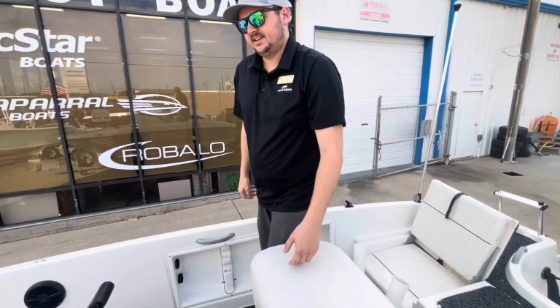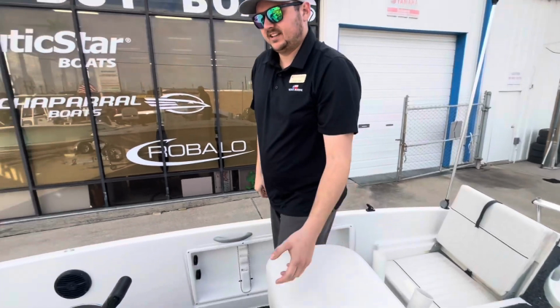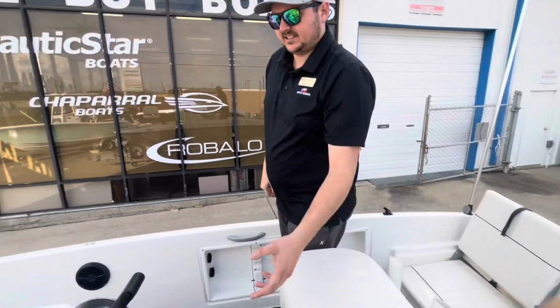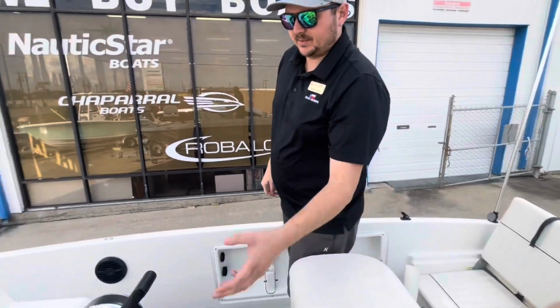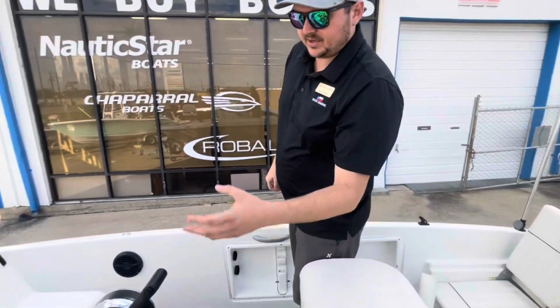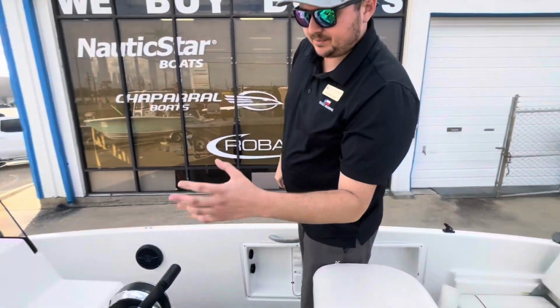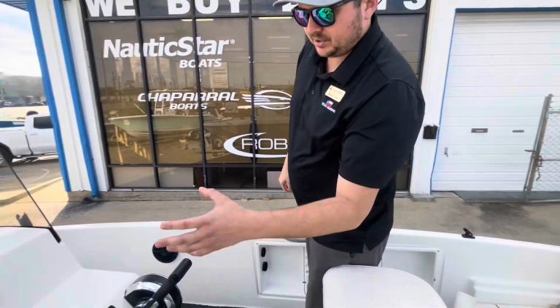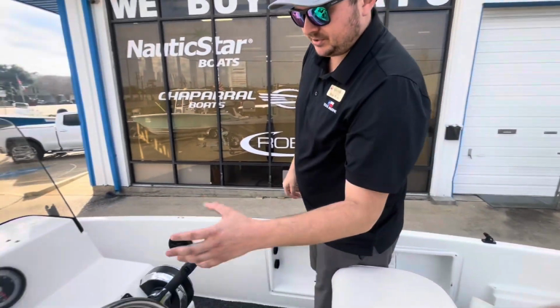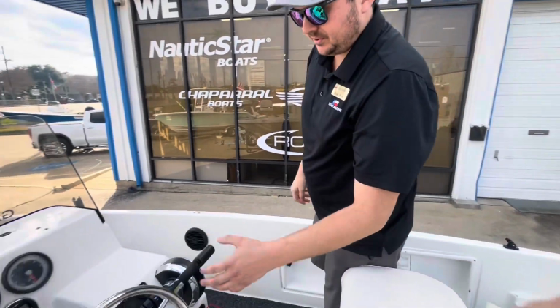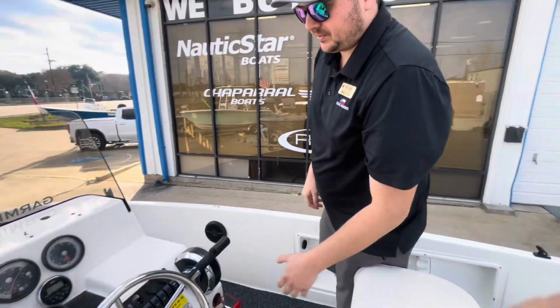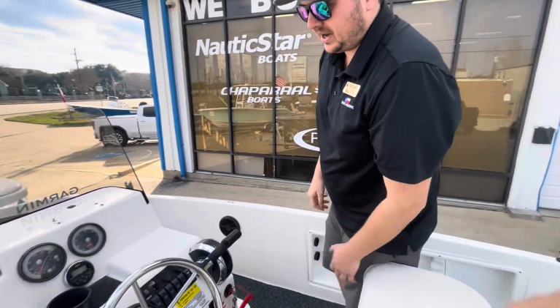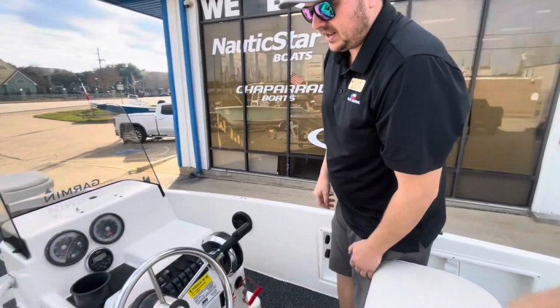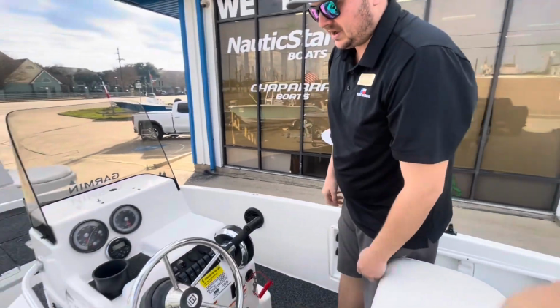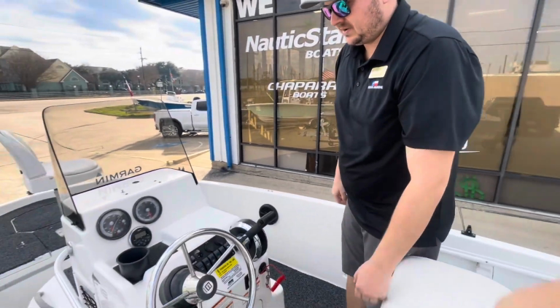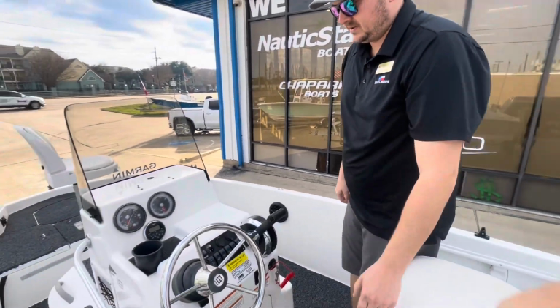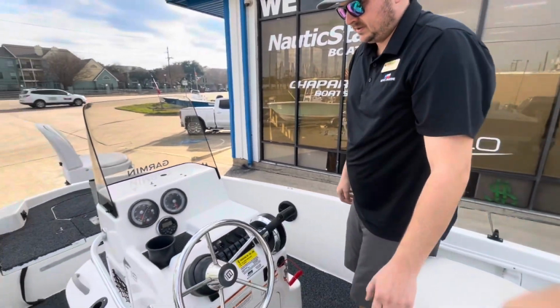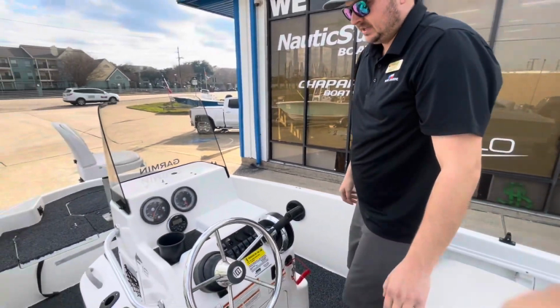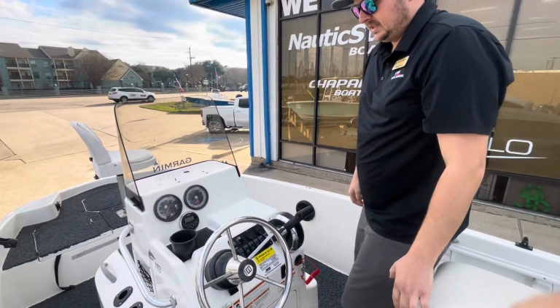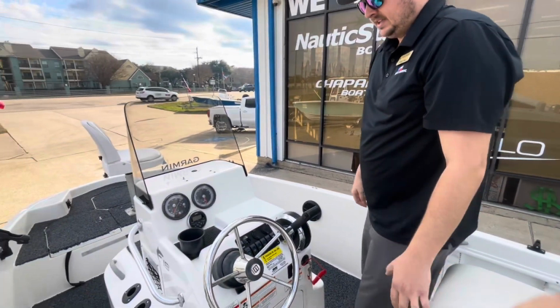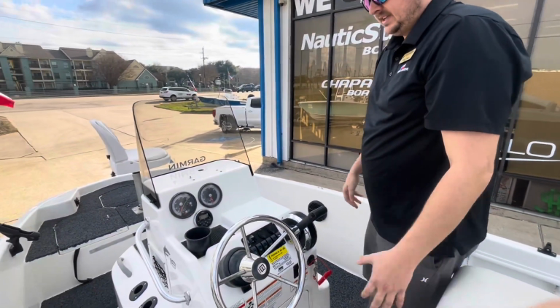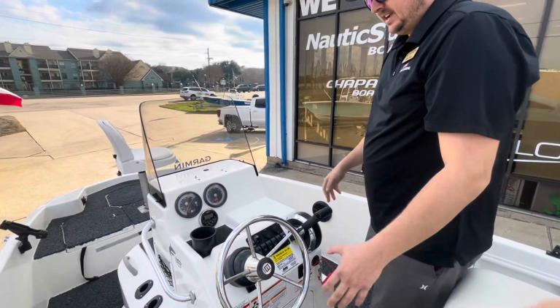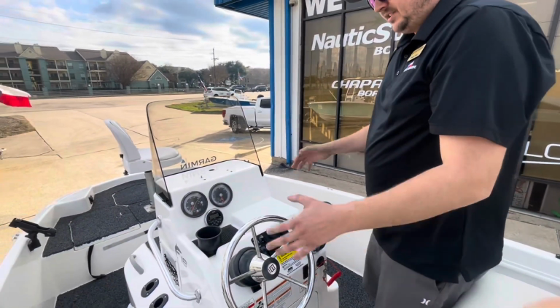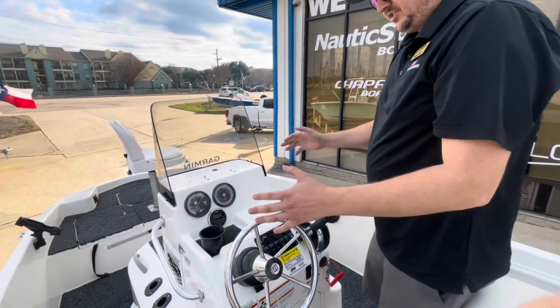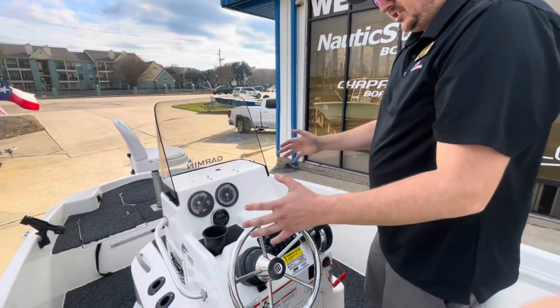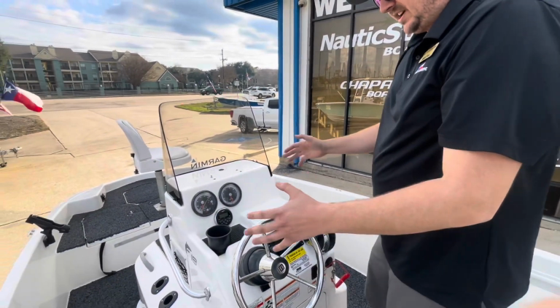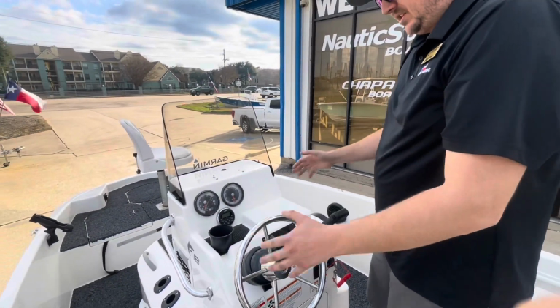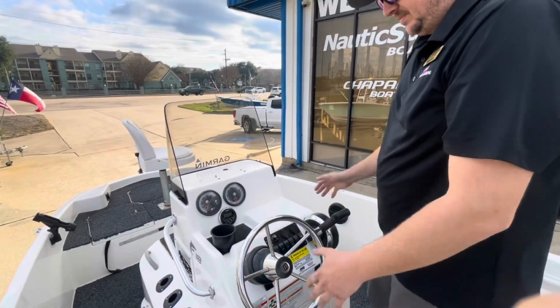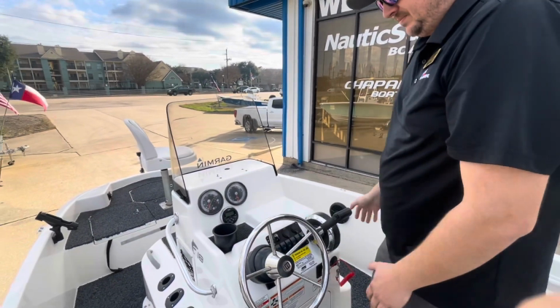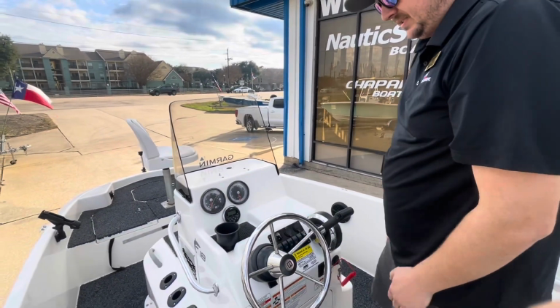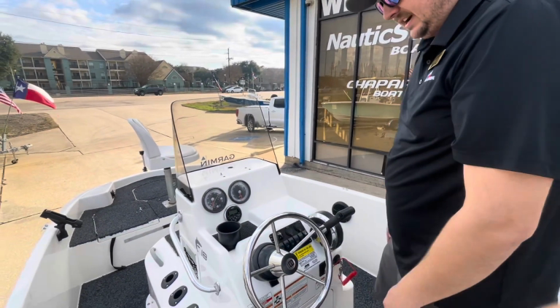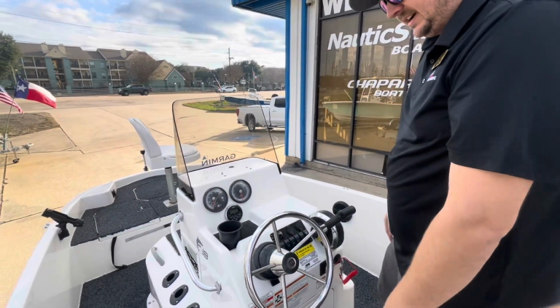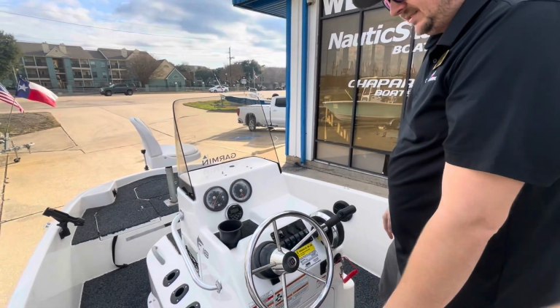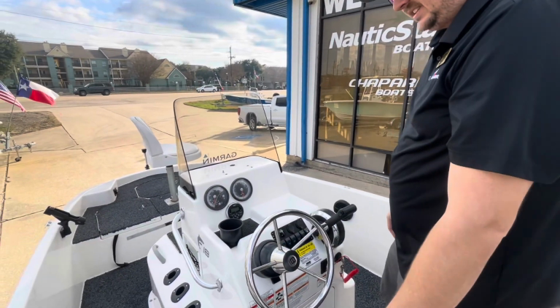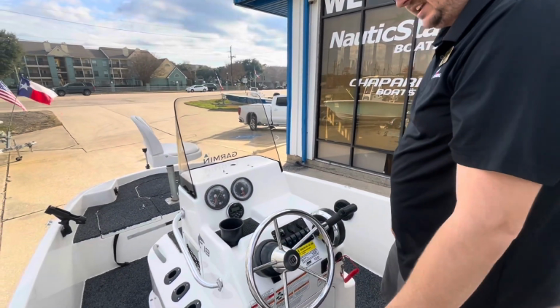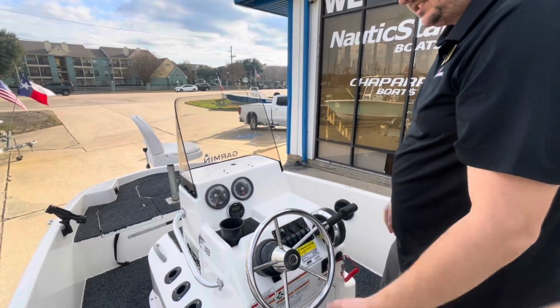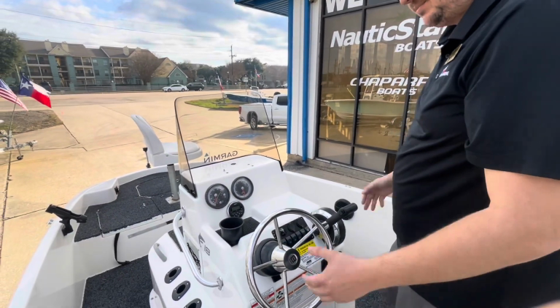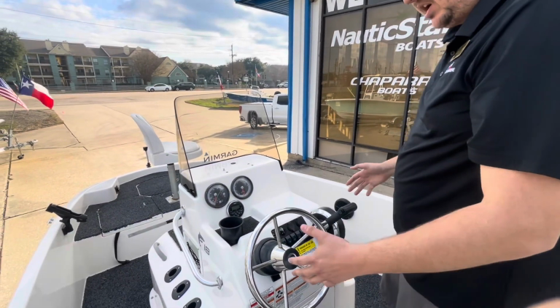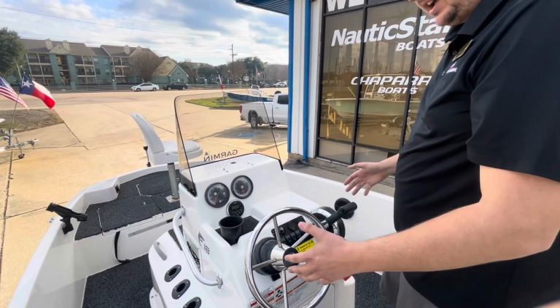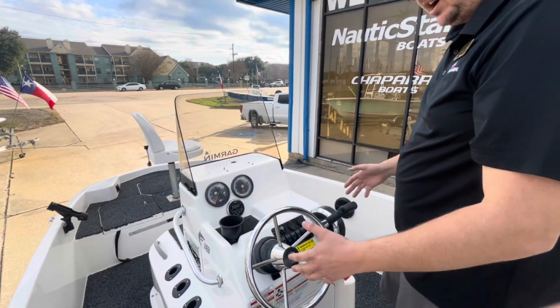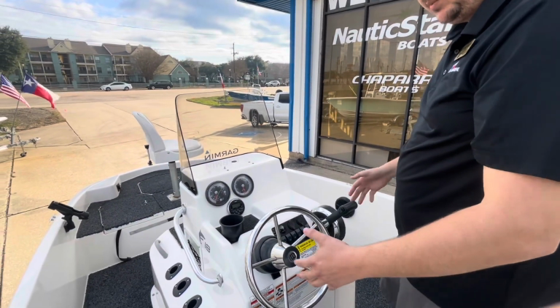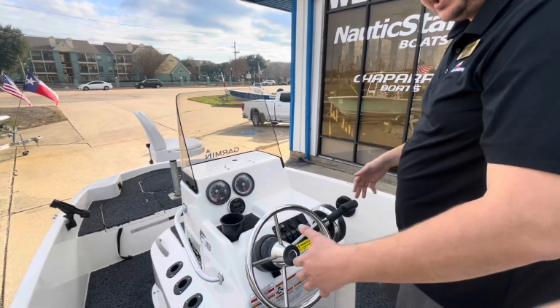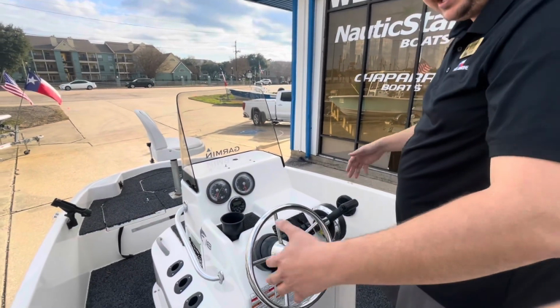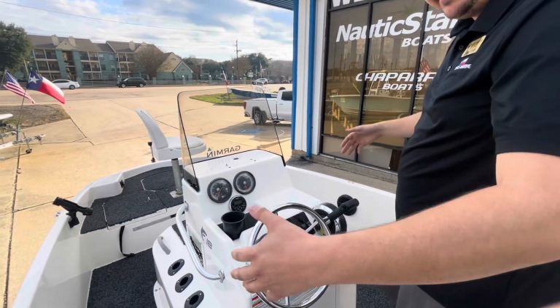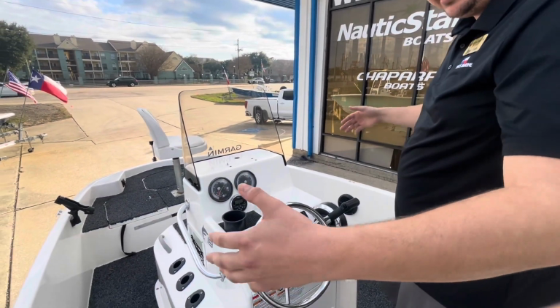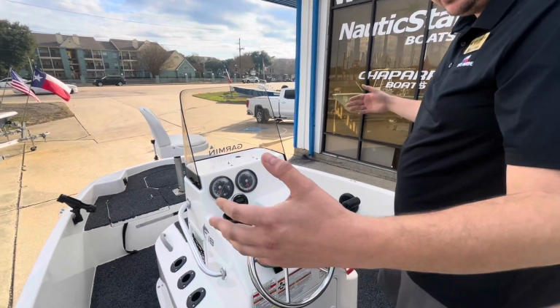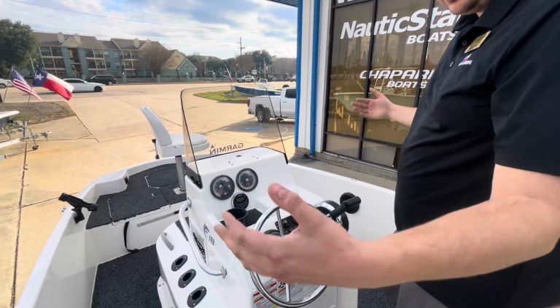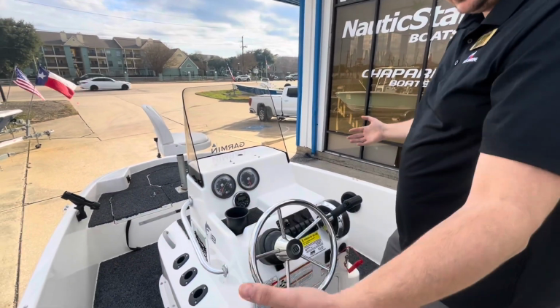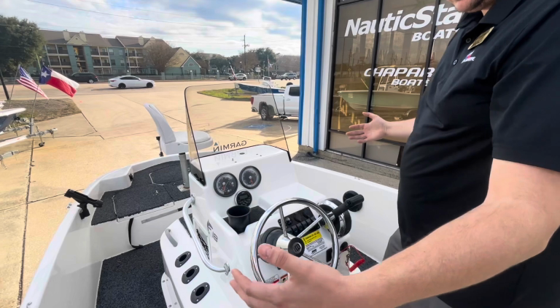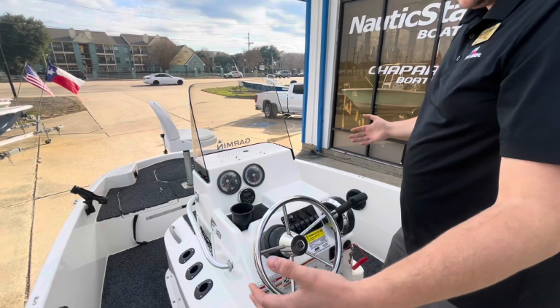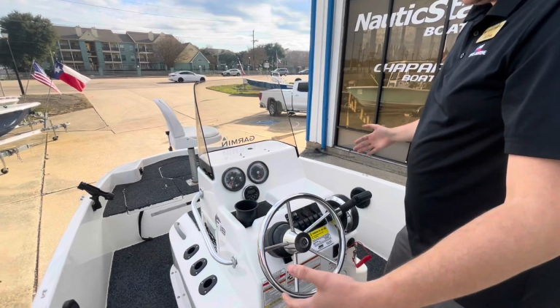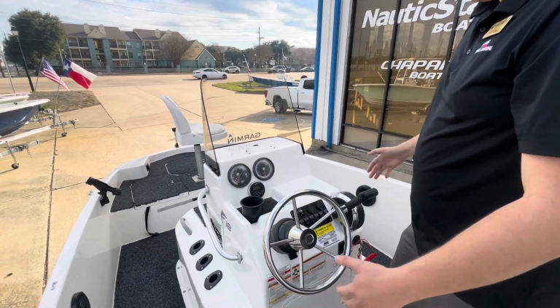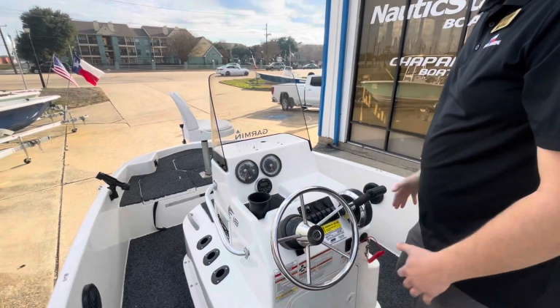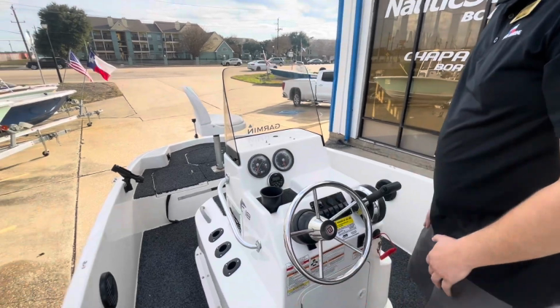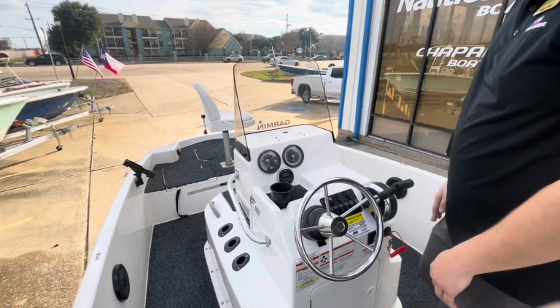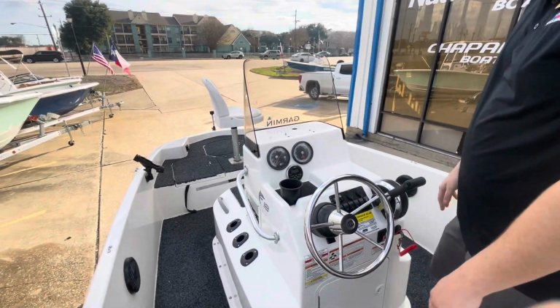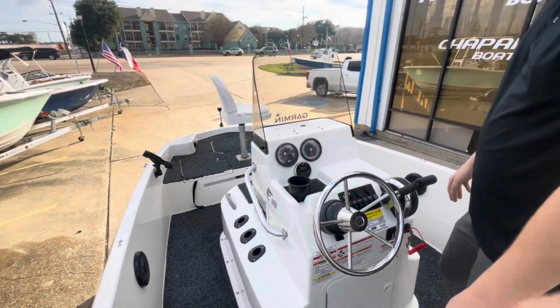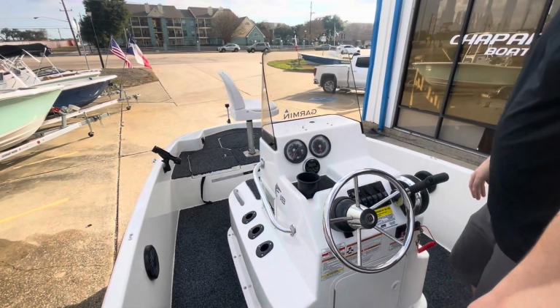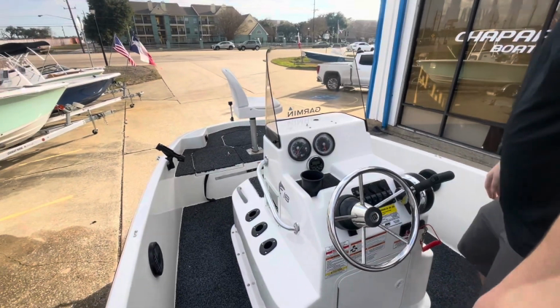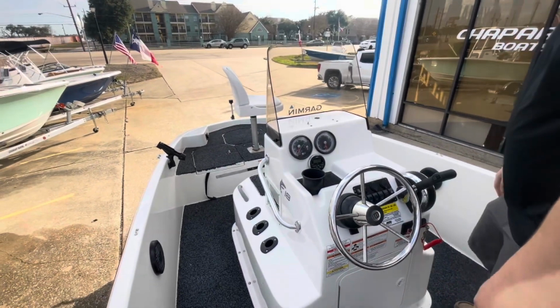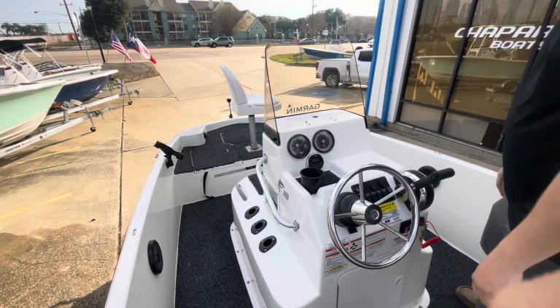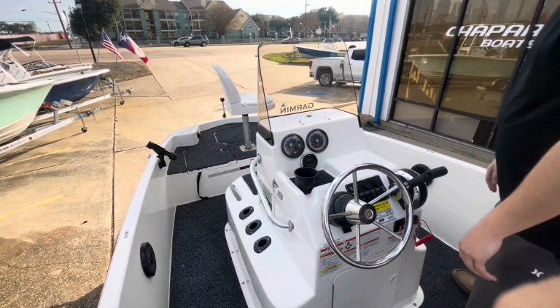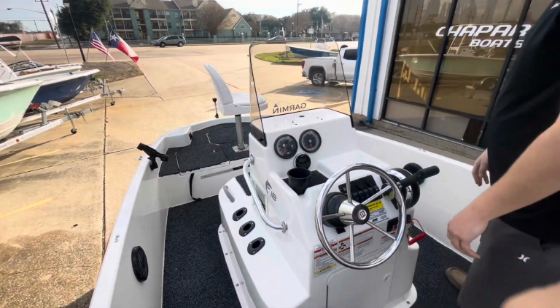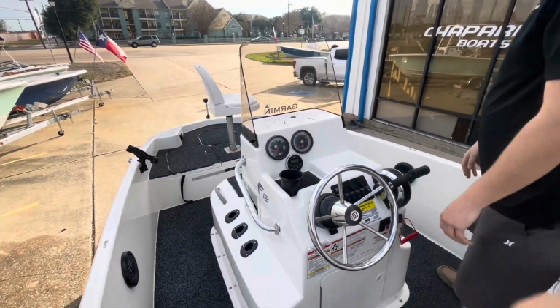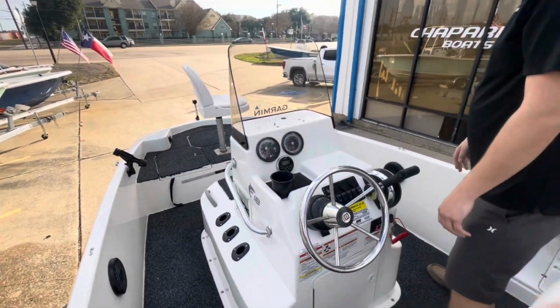It does come with a Bluetooth radio. Here's your helm — it's got a small helm, which gives you a lot more fishing space on this boat.